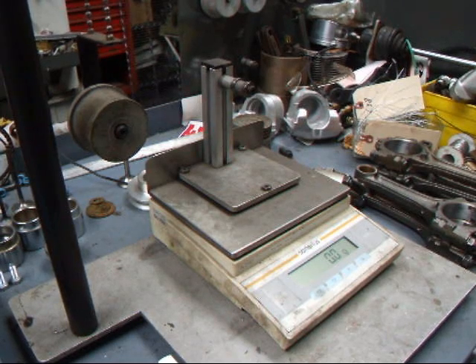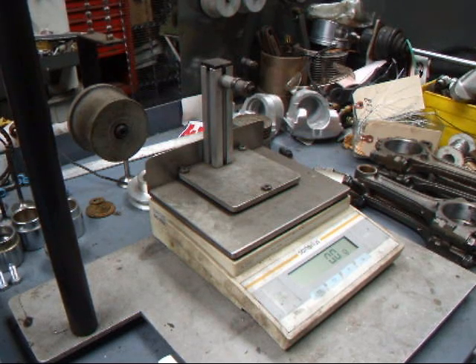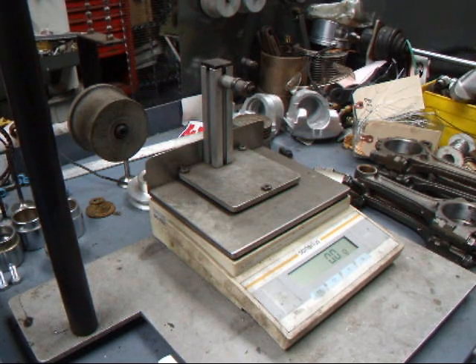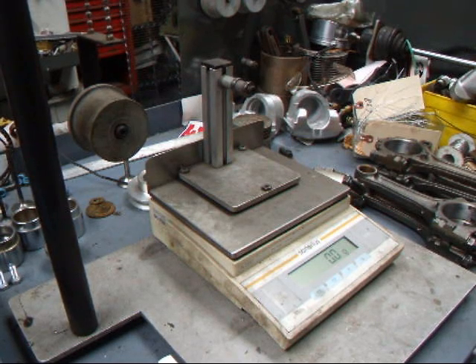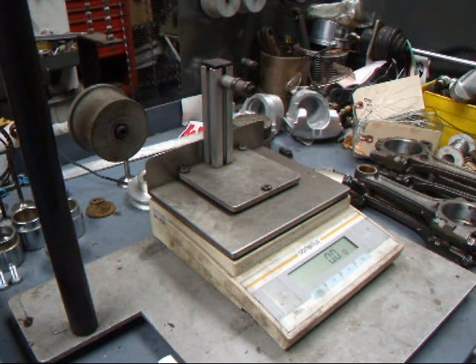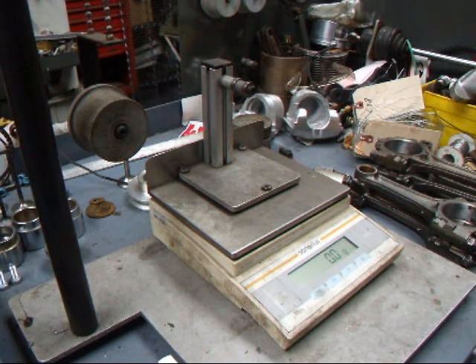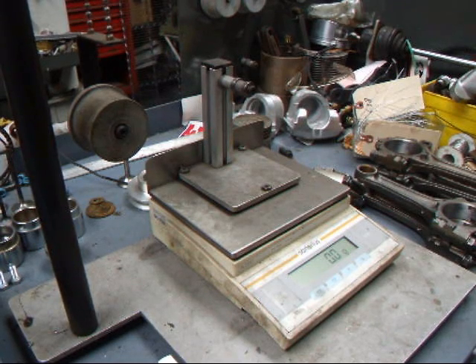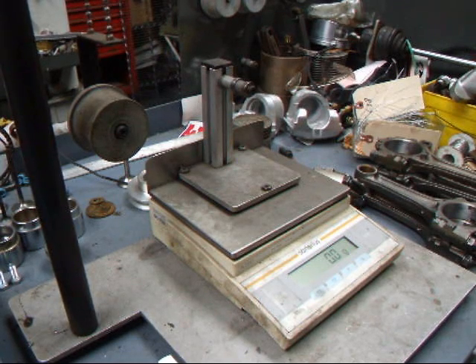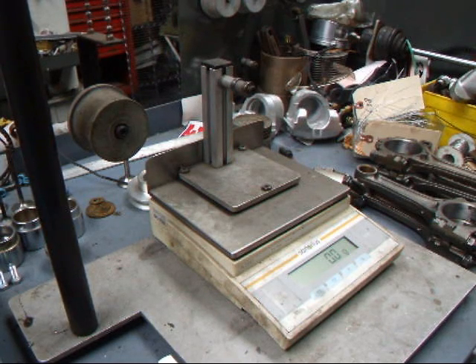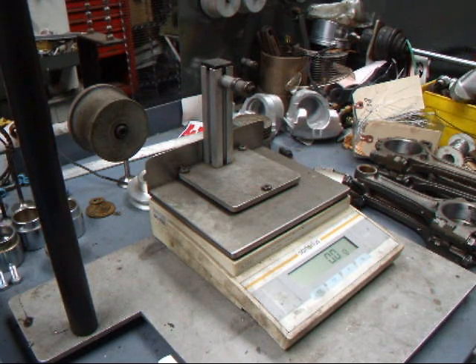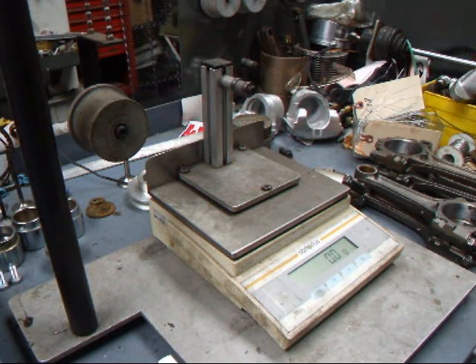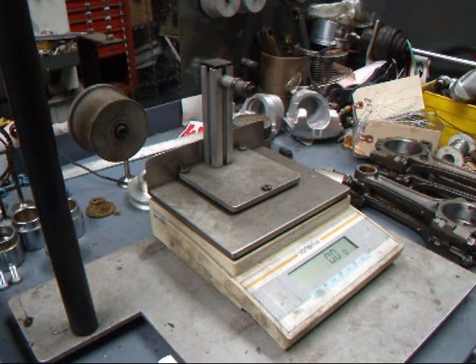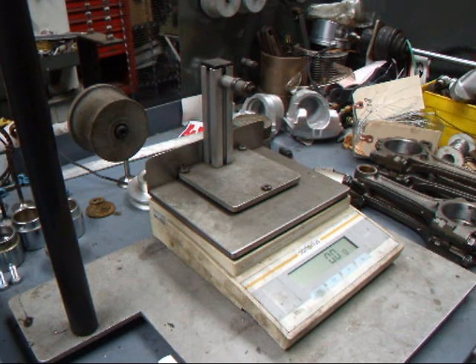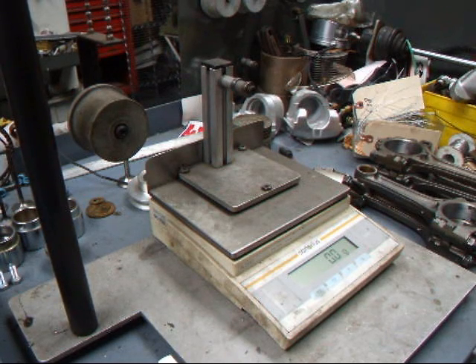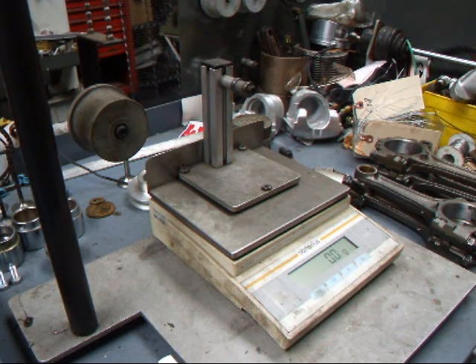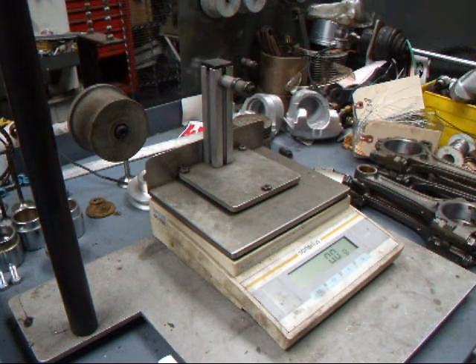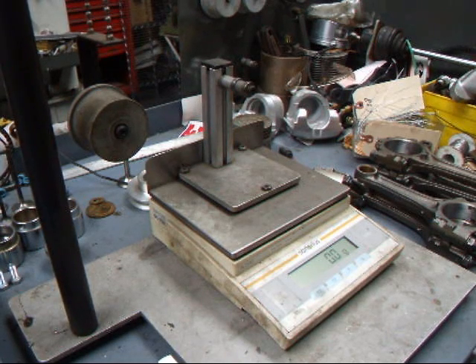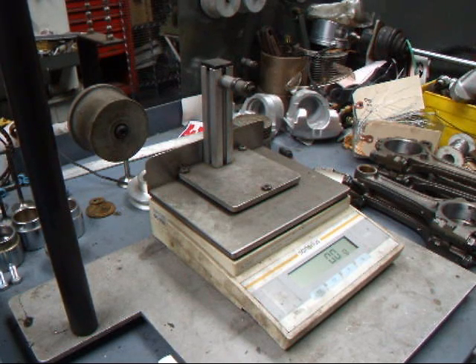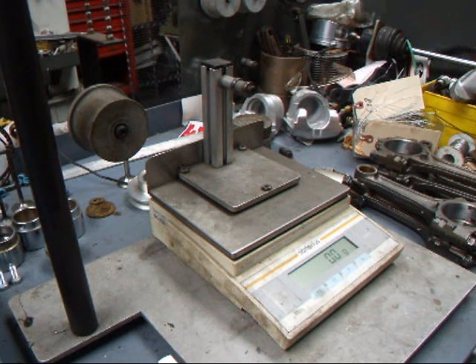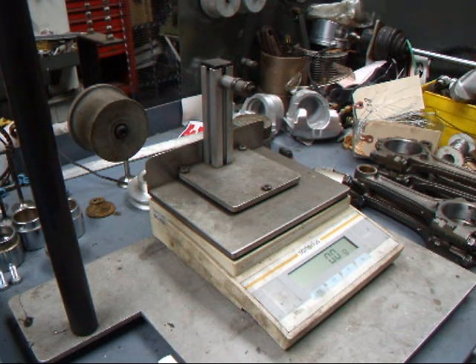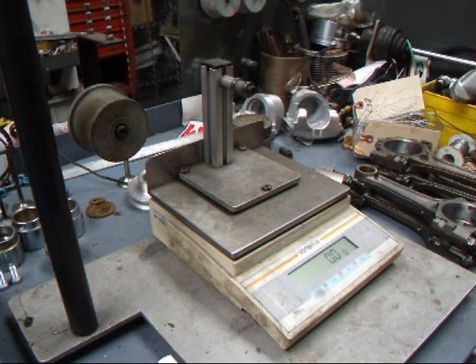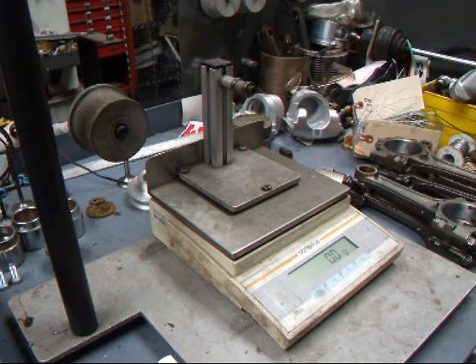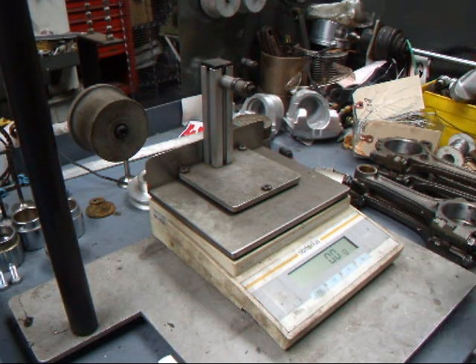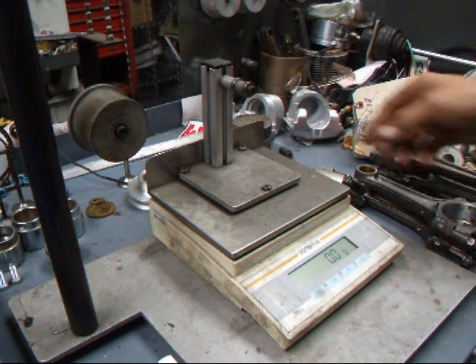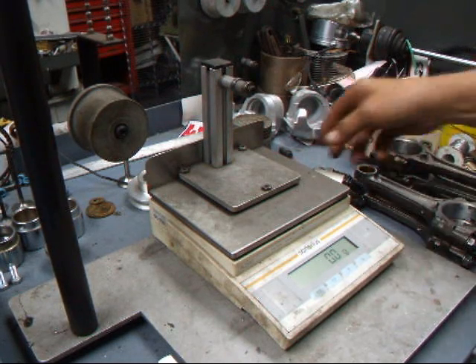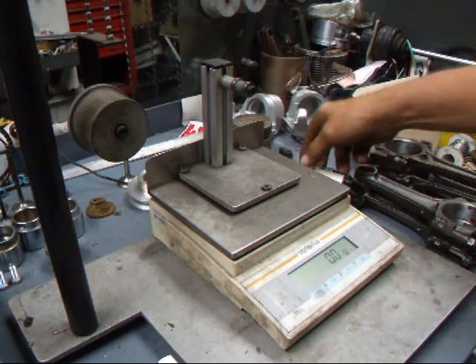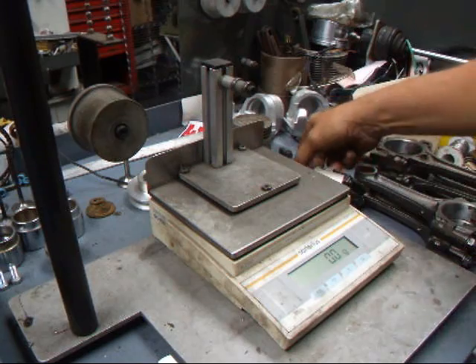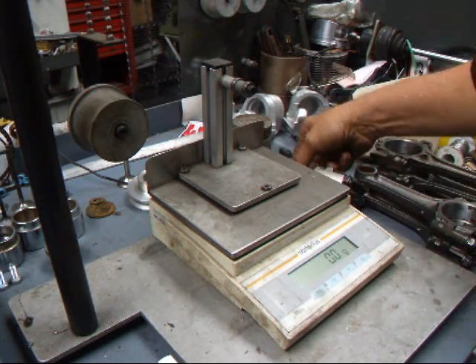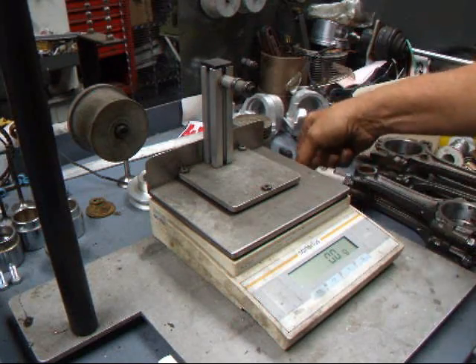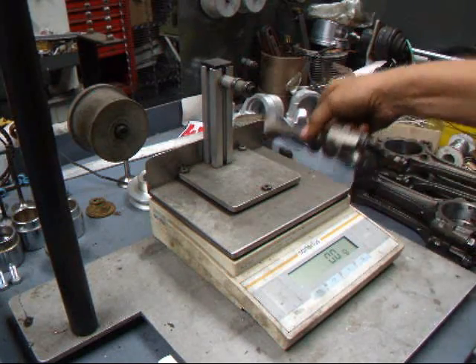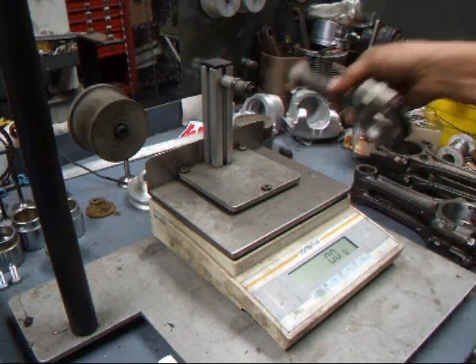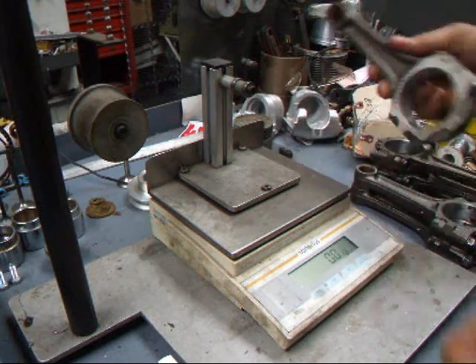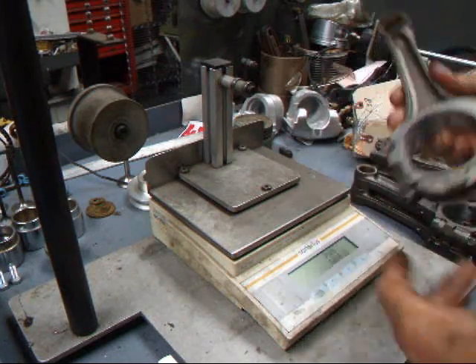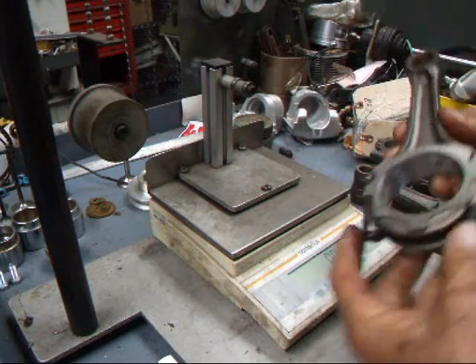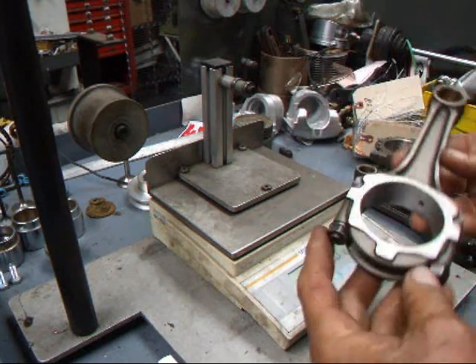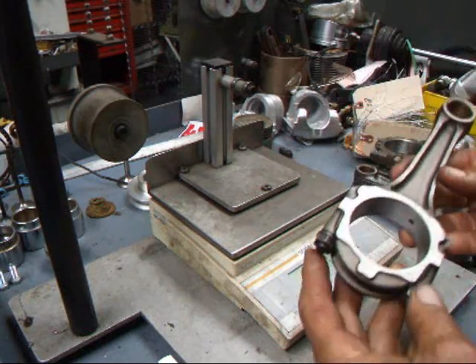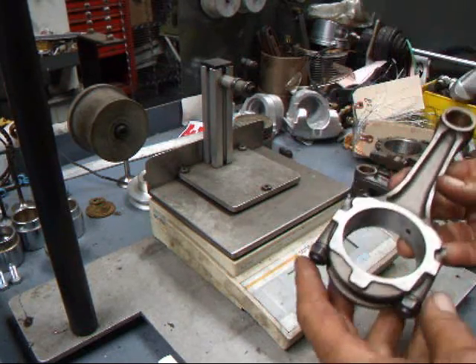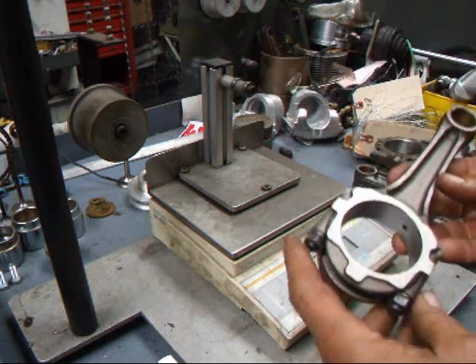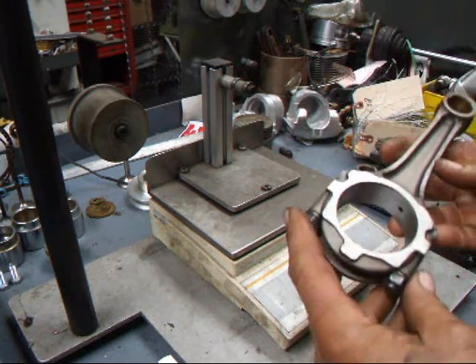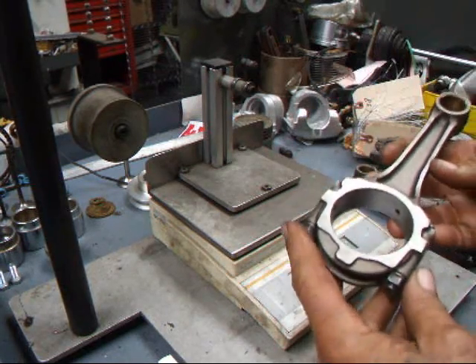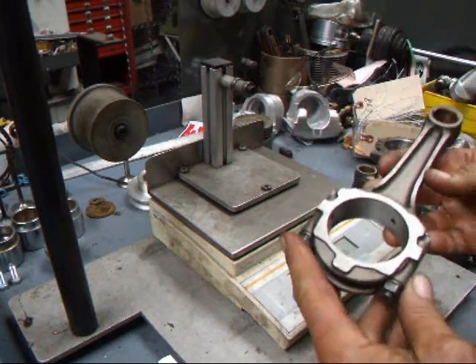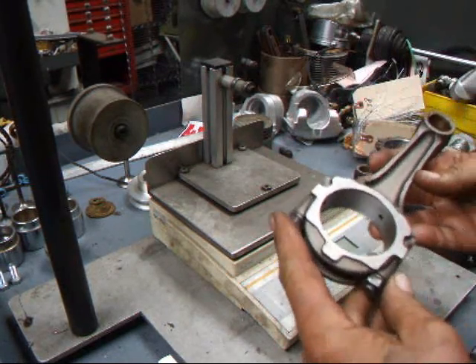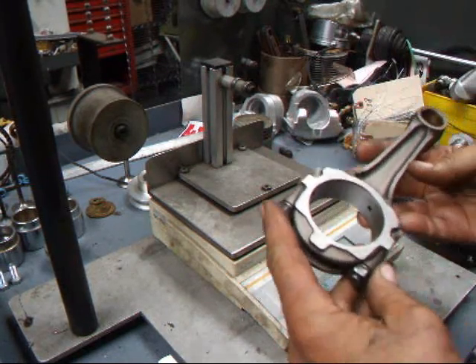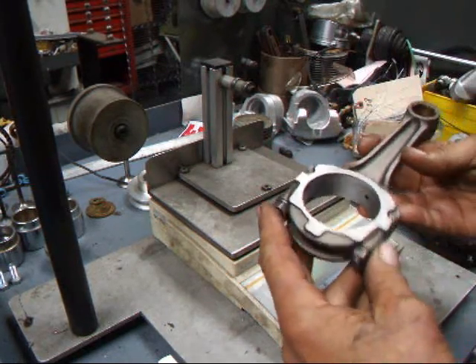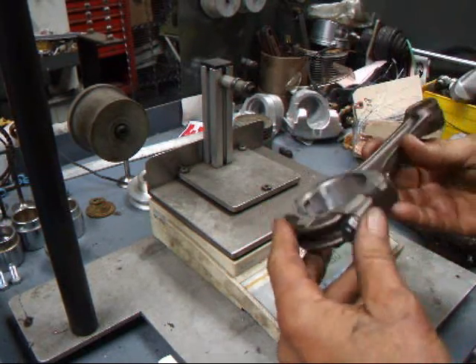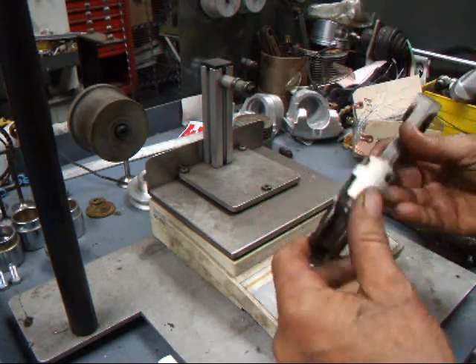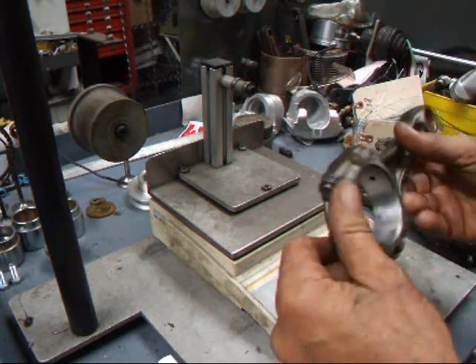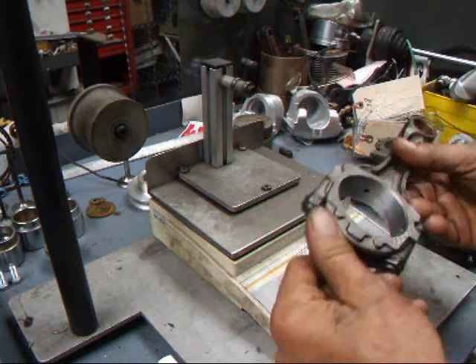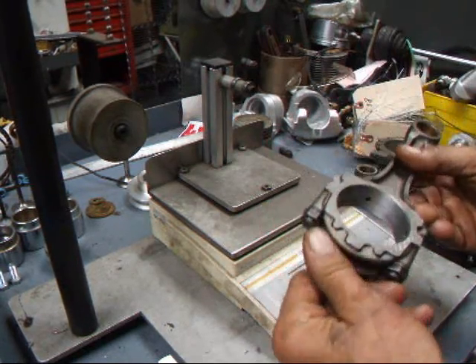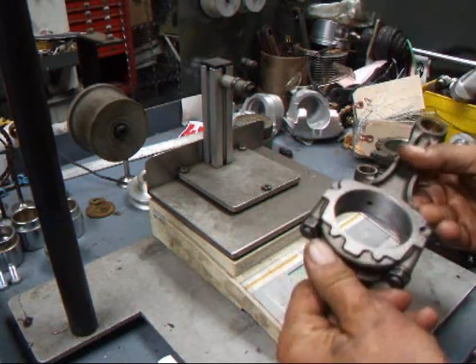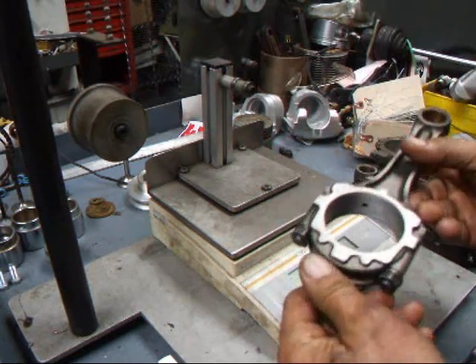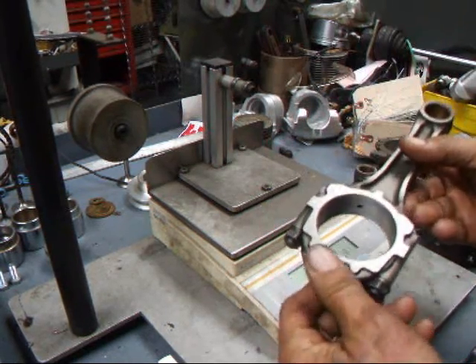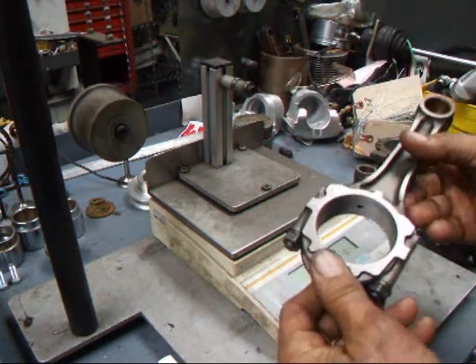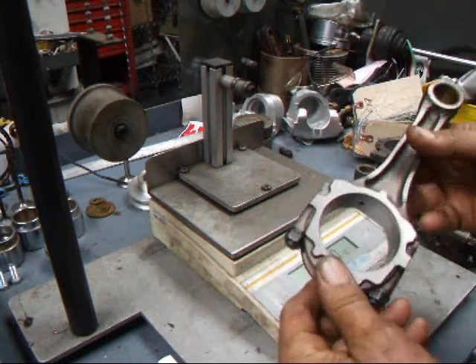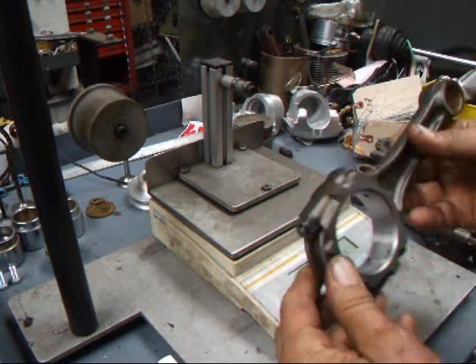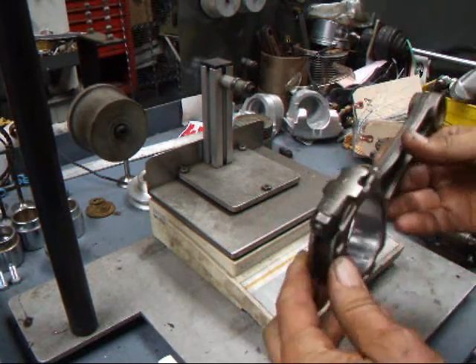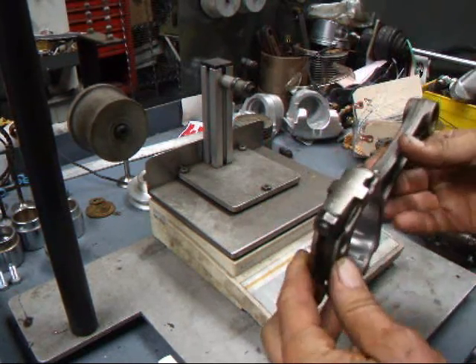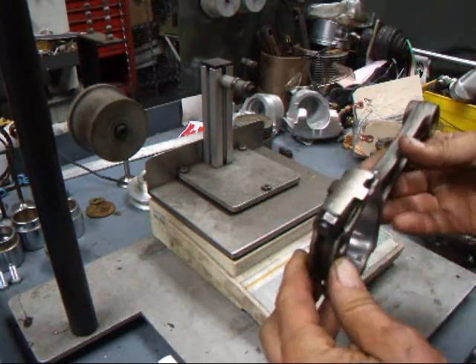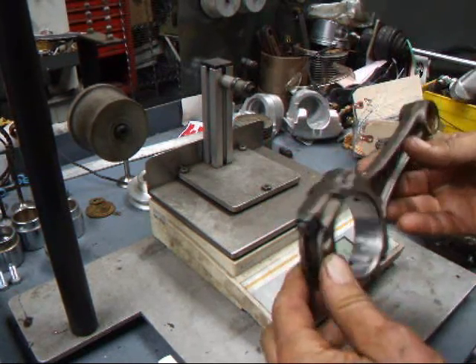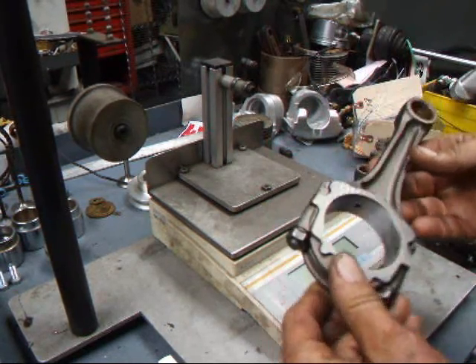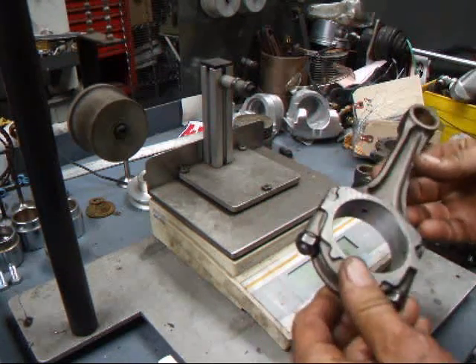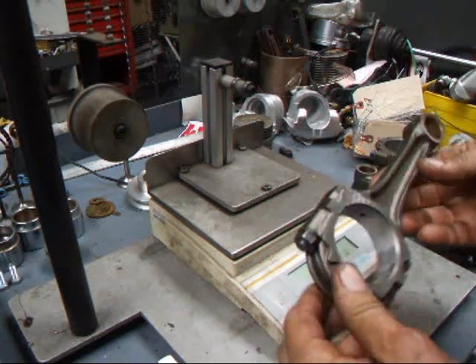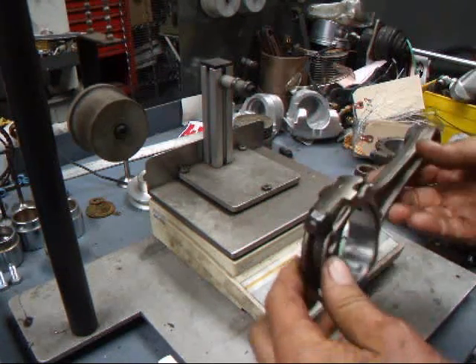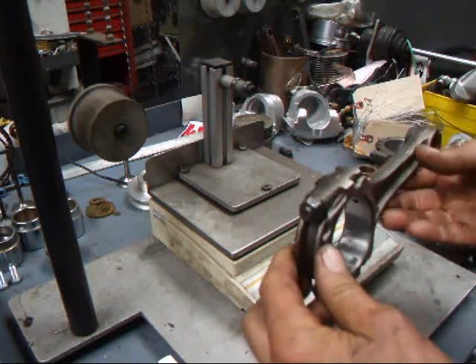Hi, this is John at Costa Mesa R&D. Today we have a set of Toyota rods that we're going to balance, and I want to show you how that's done.